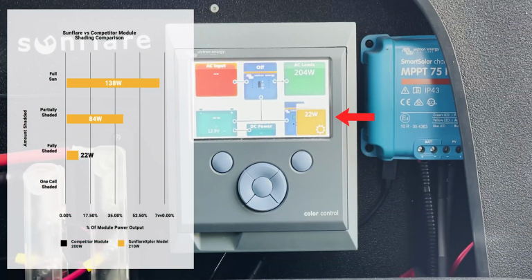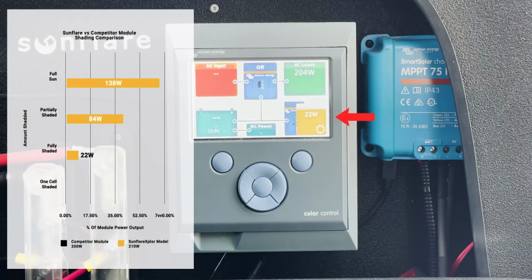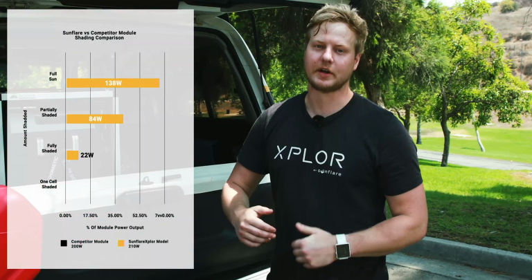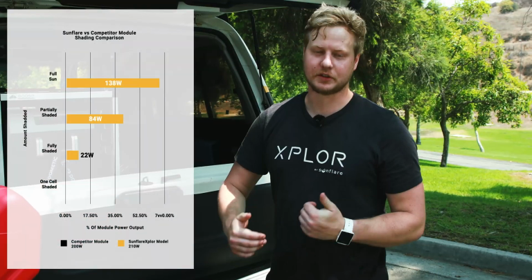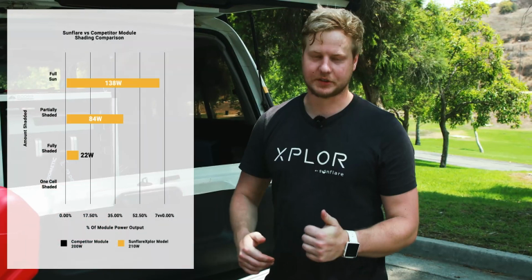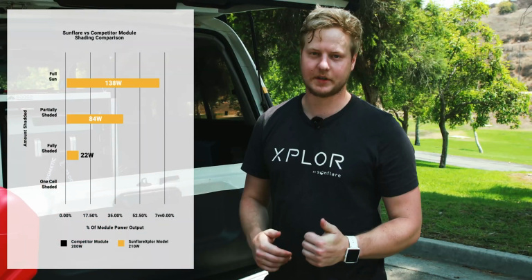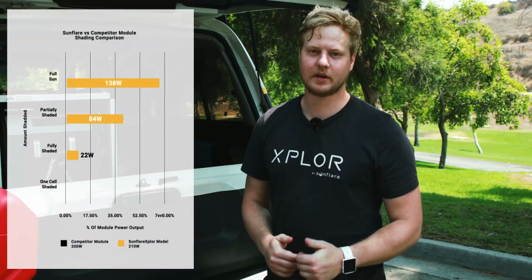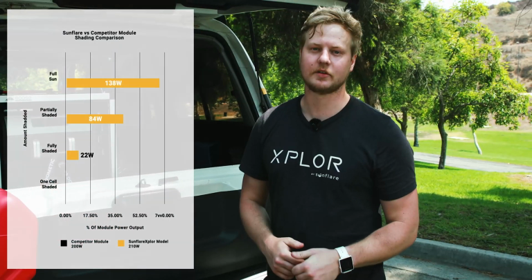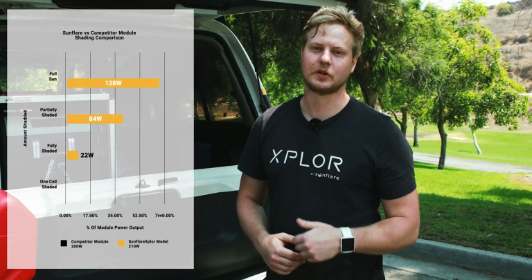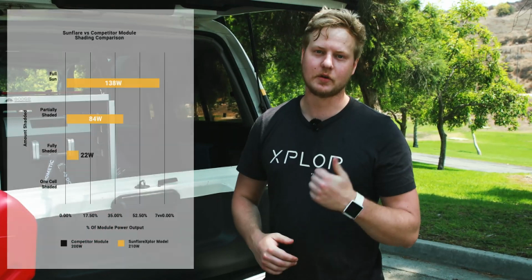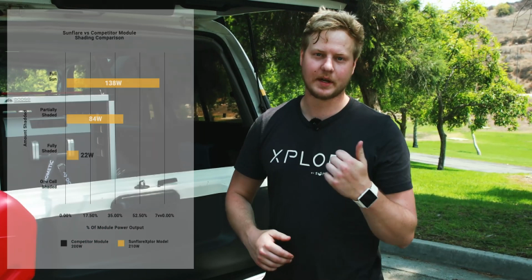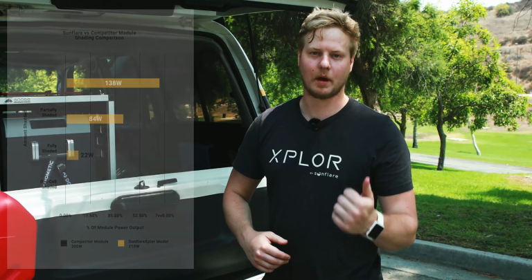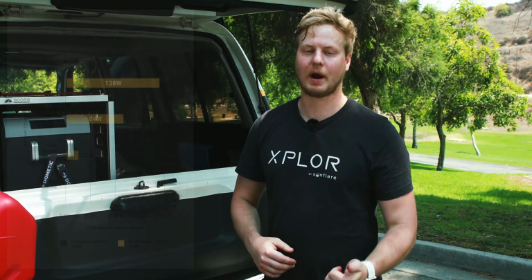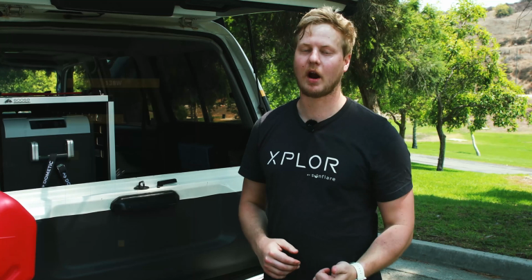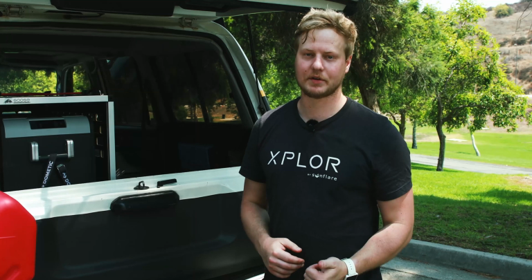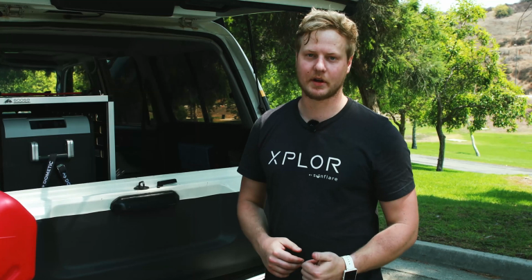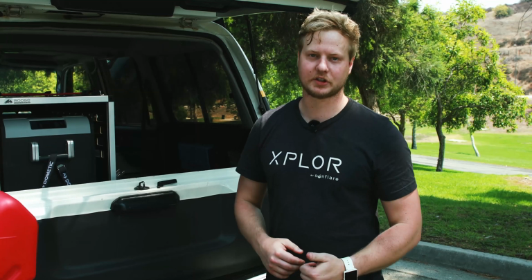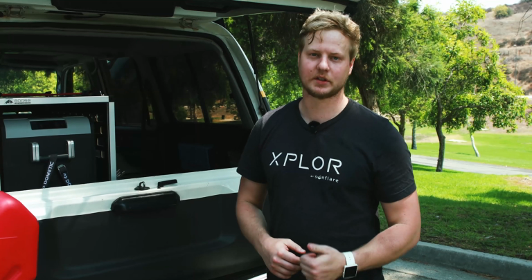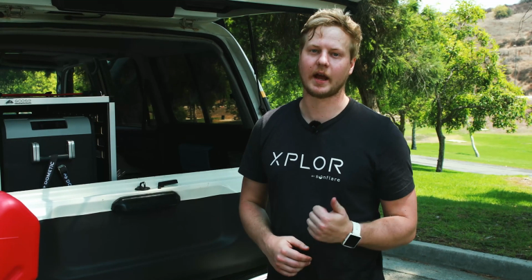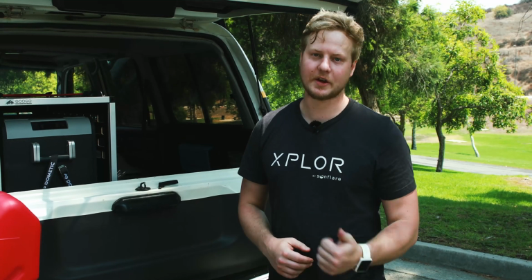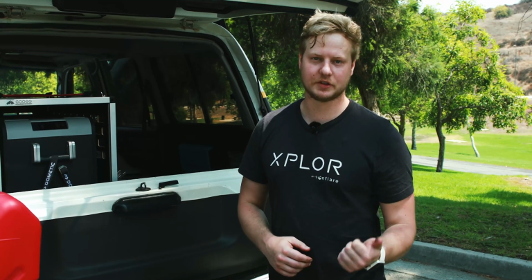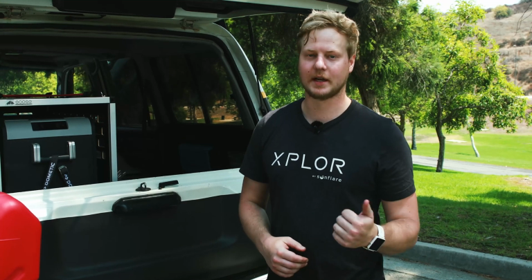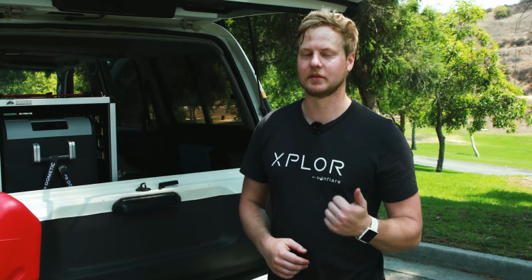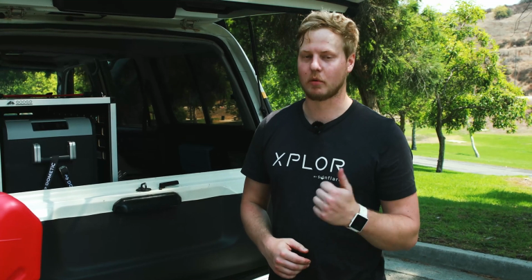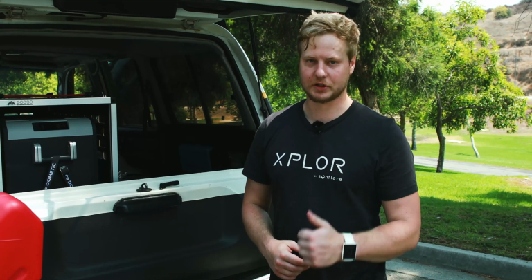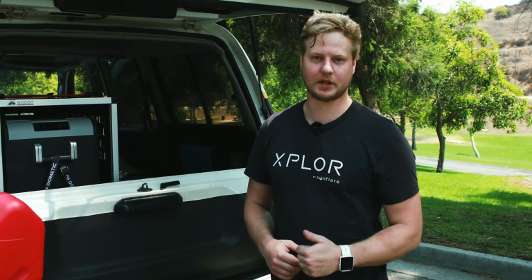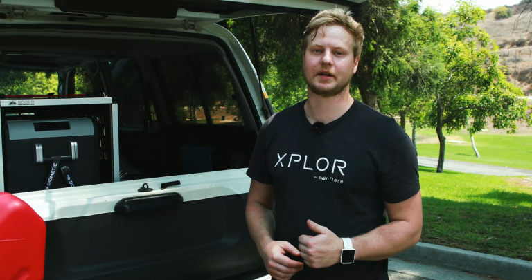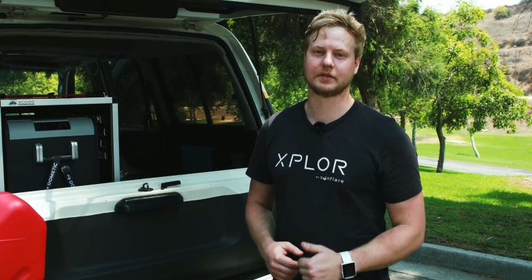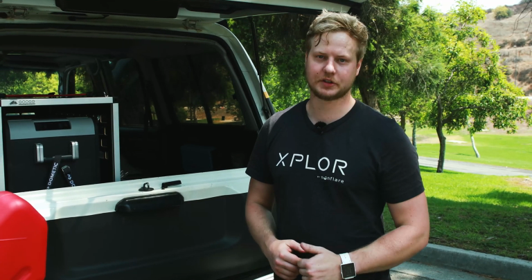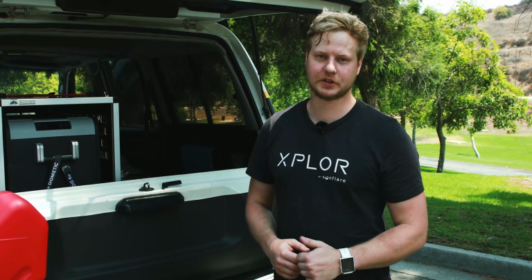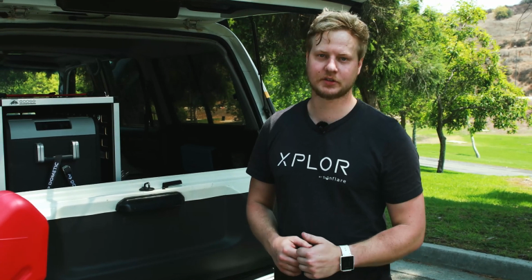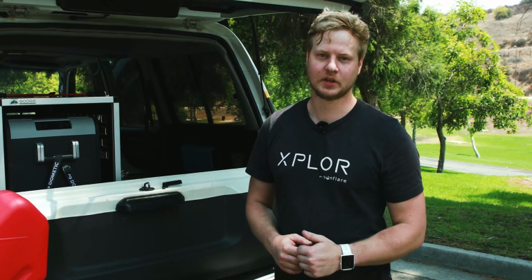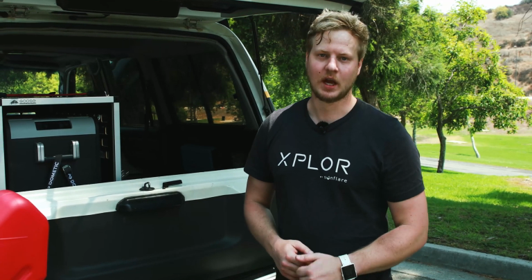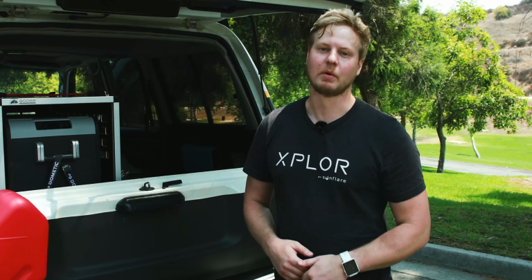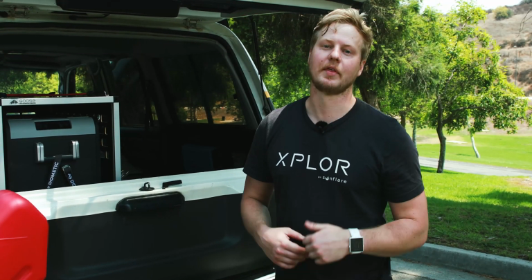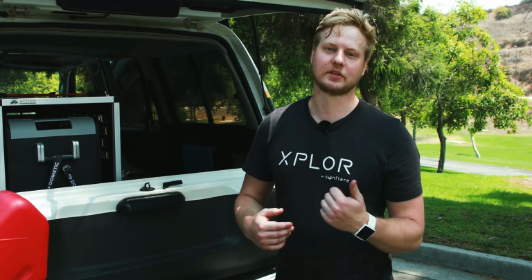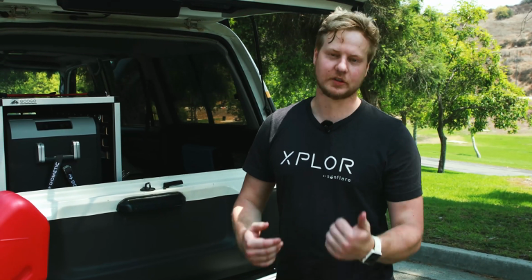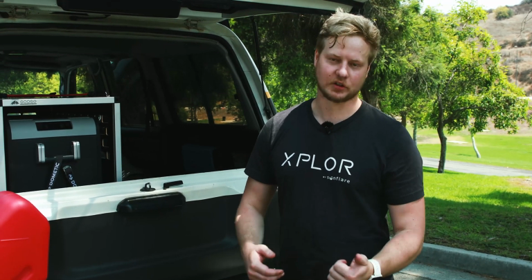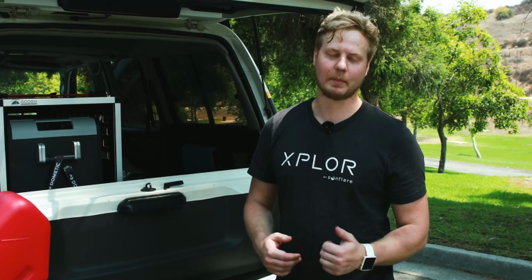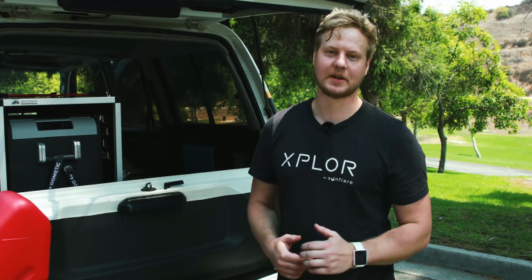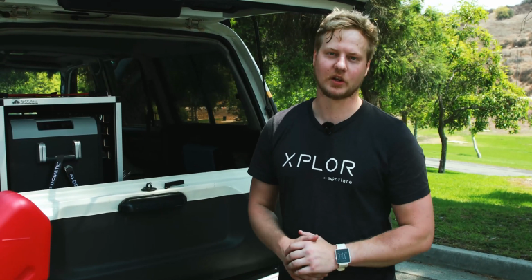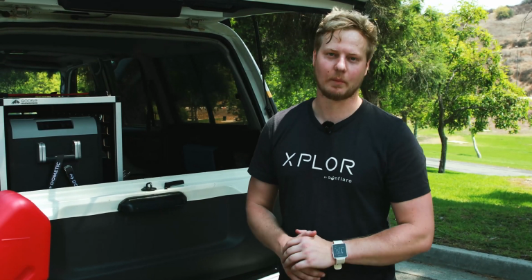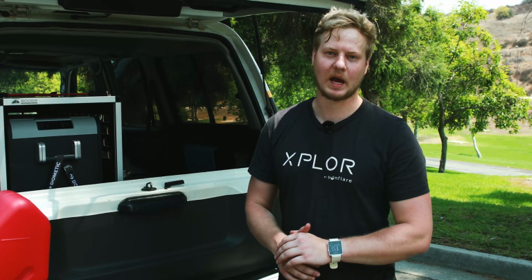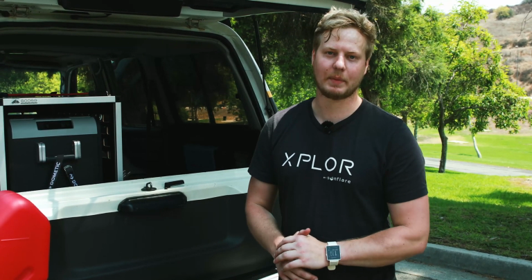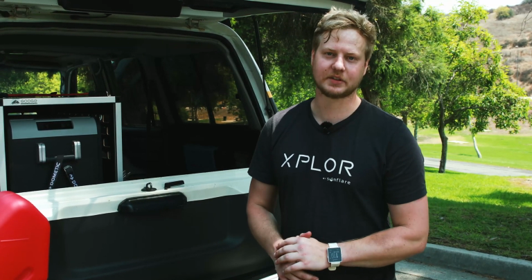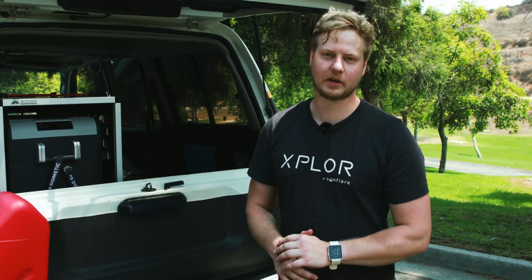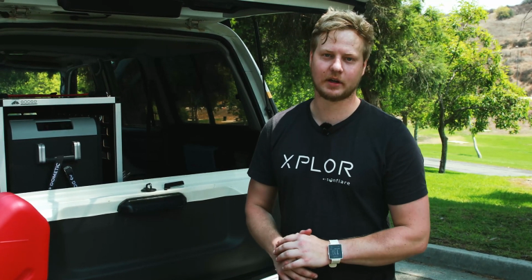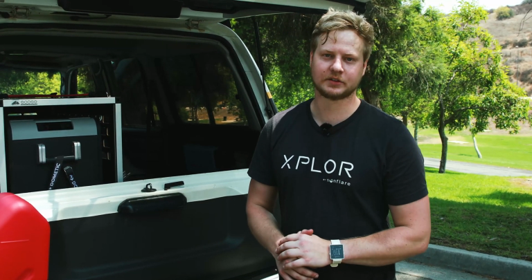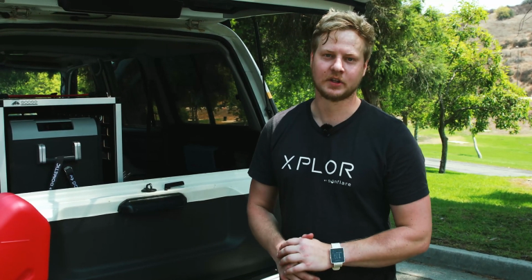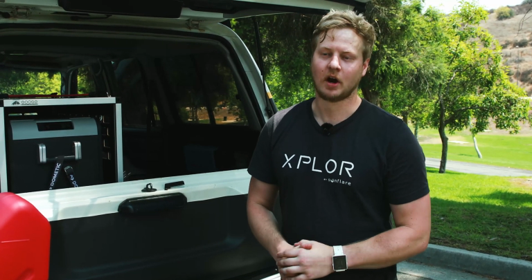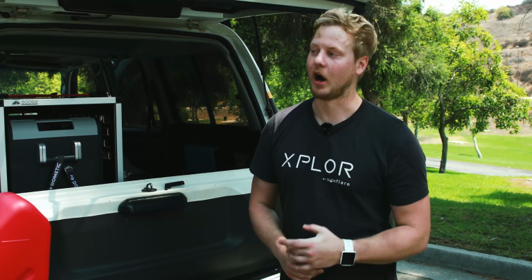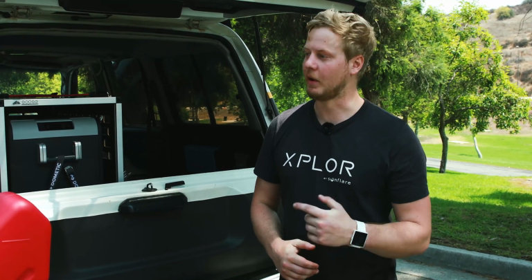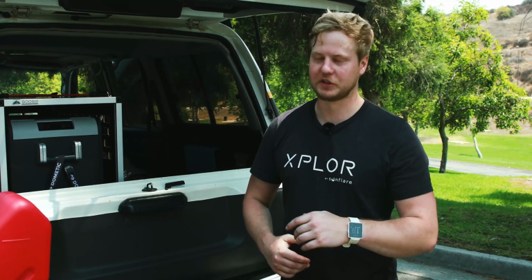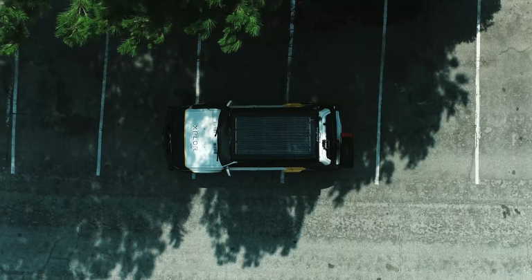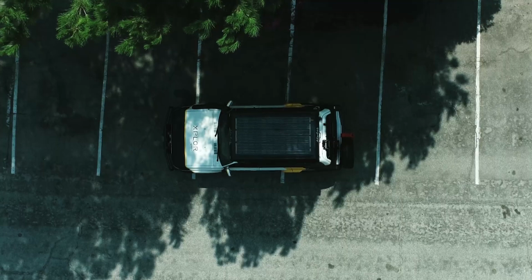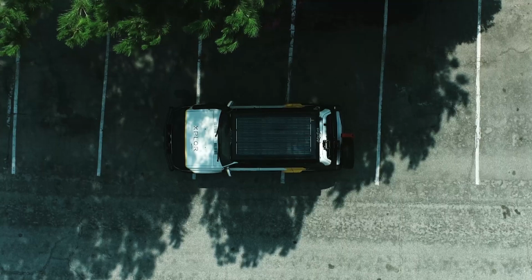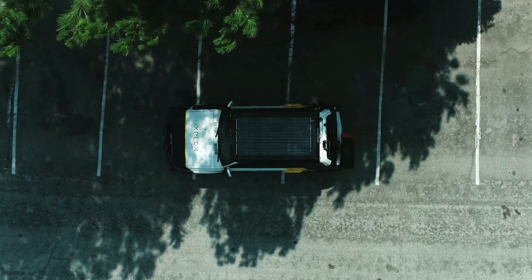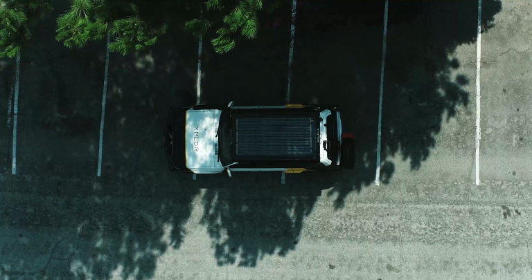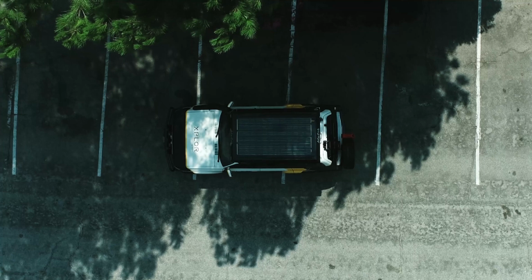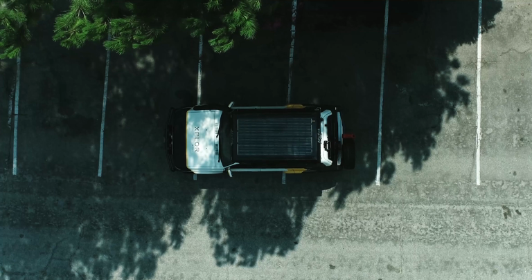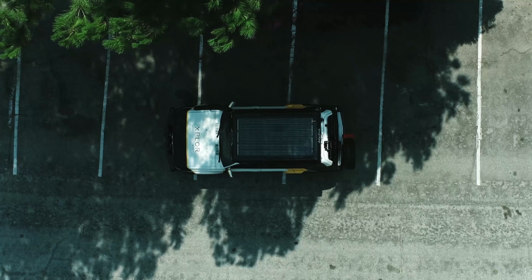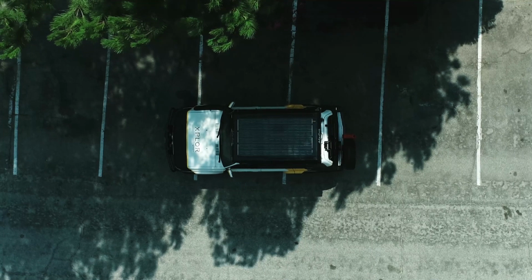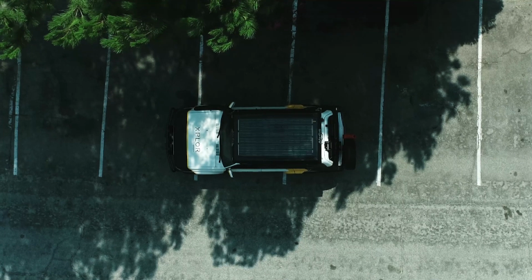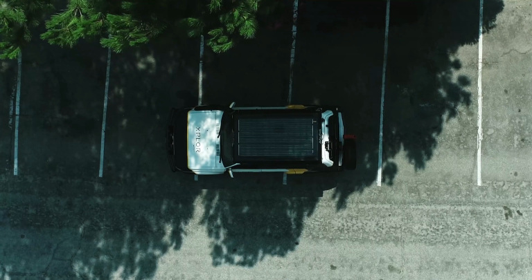As you can see, you do get a power reduction in more shaded conditions, but thanks to the cell-by-cell bypass diodes our module will always be producing power for you.